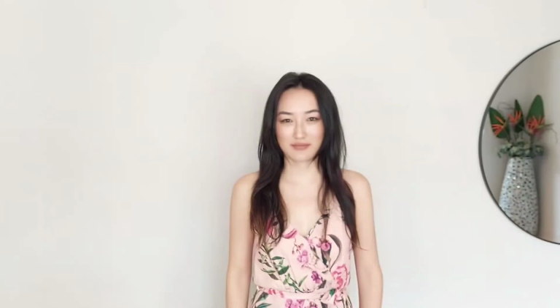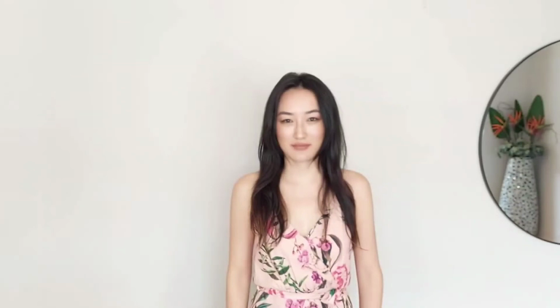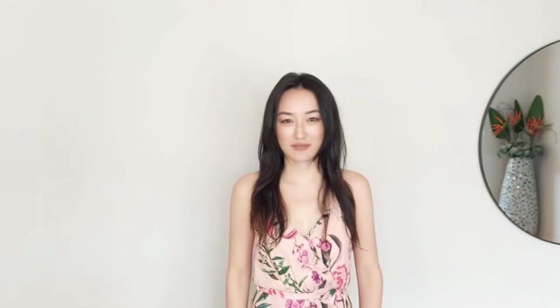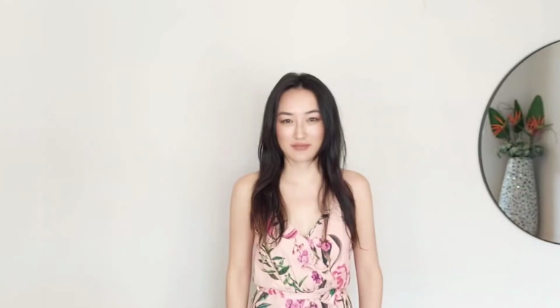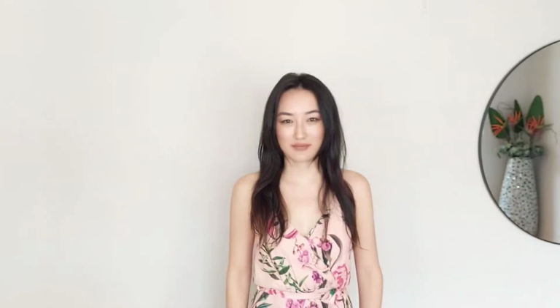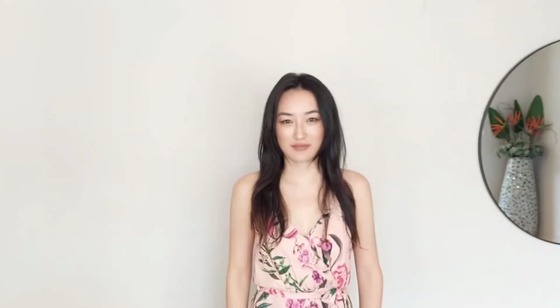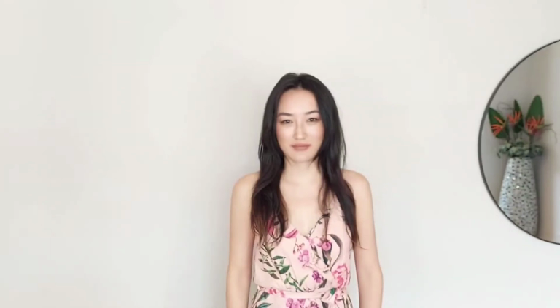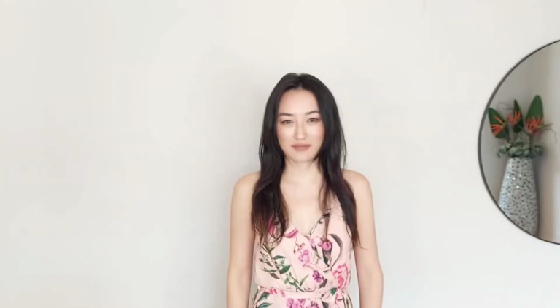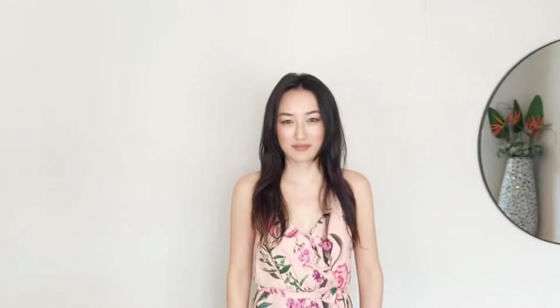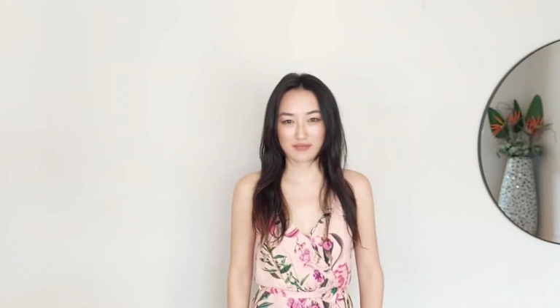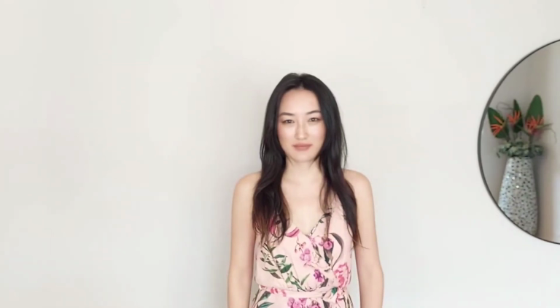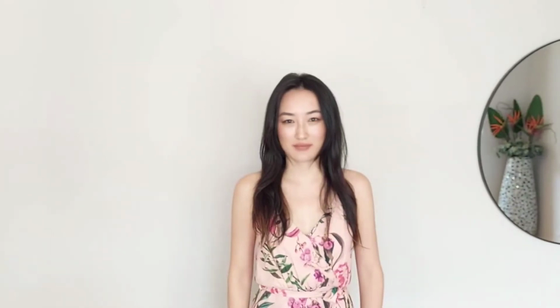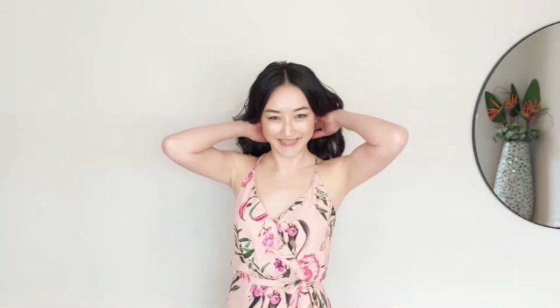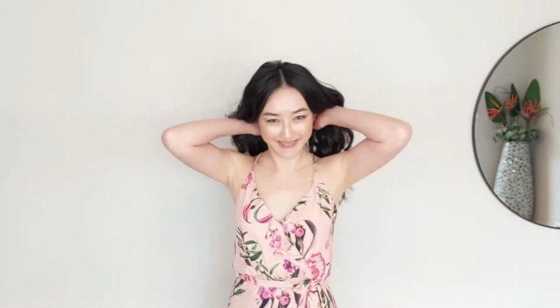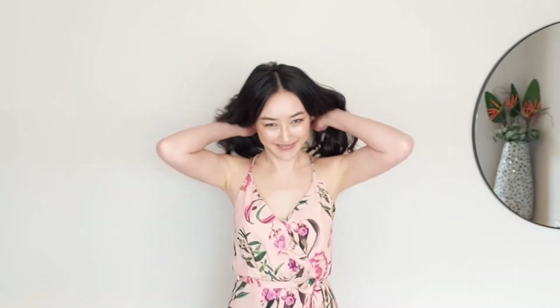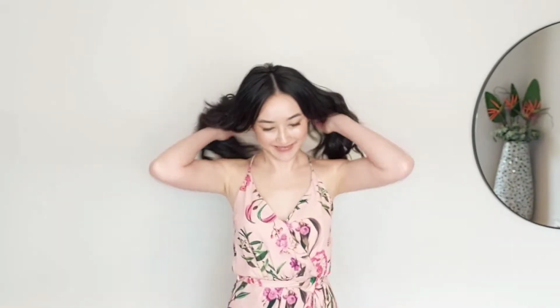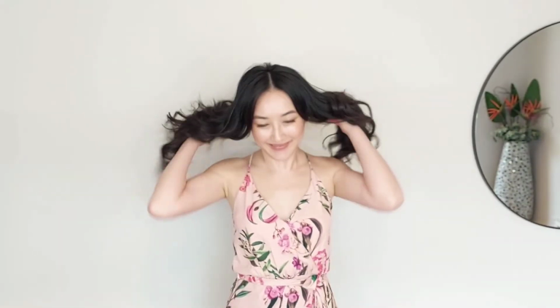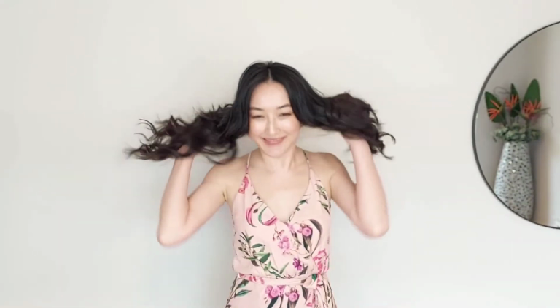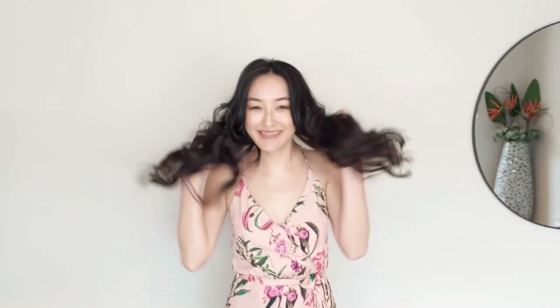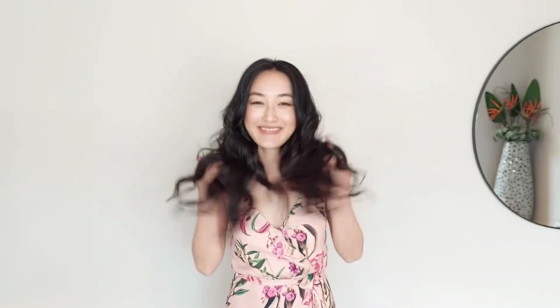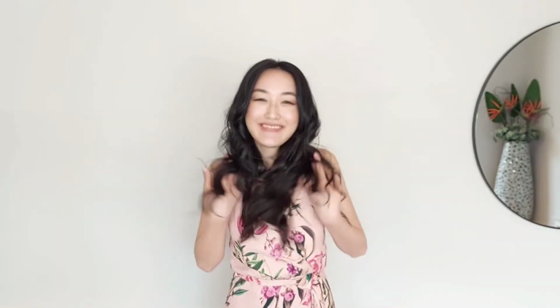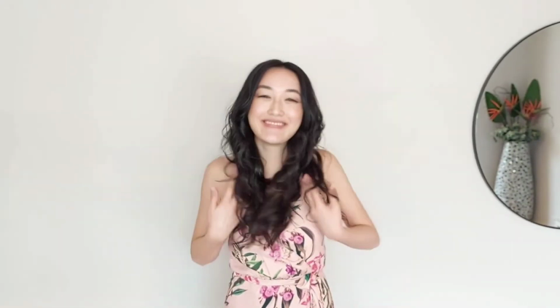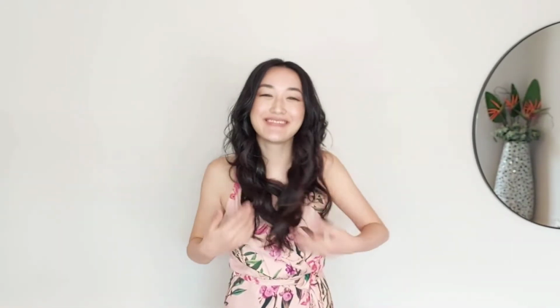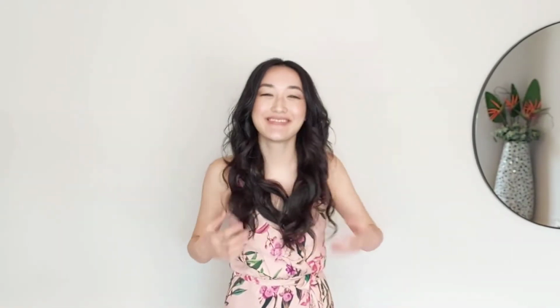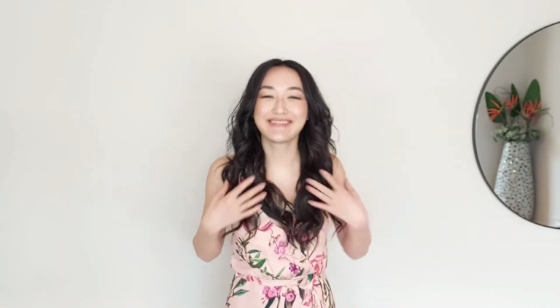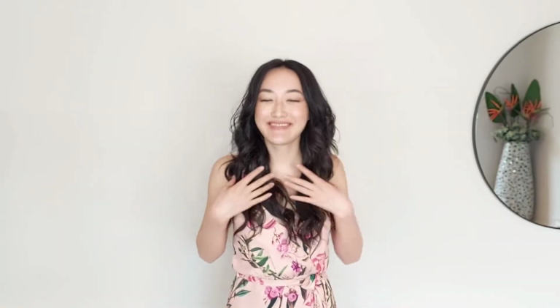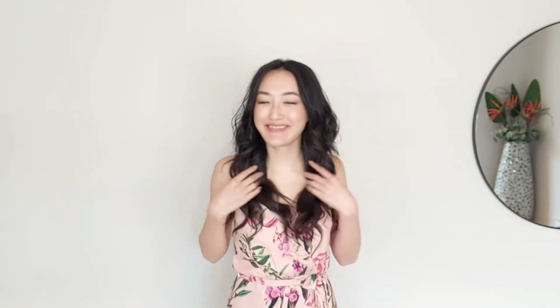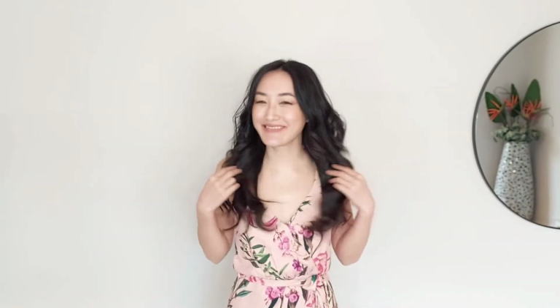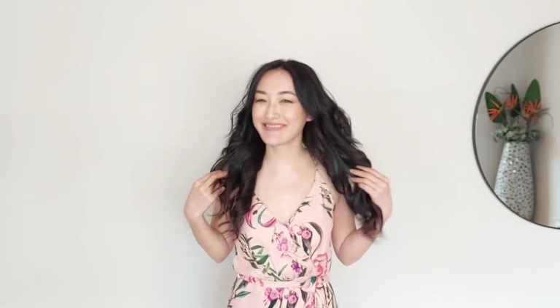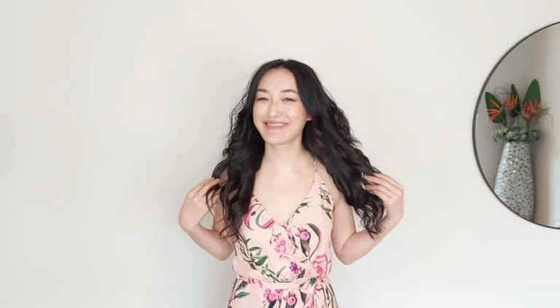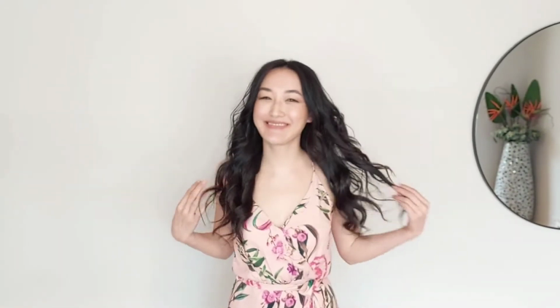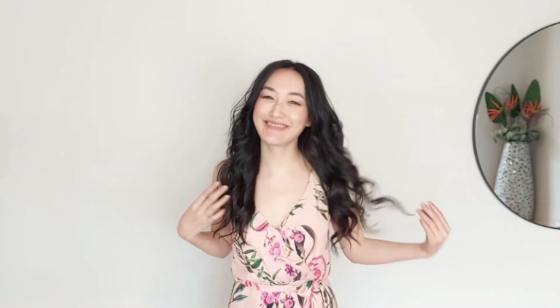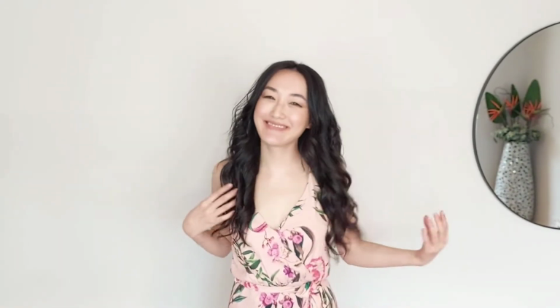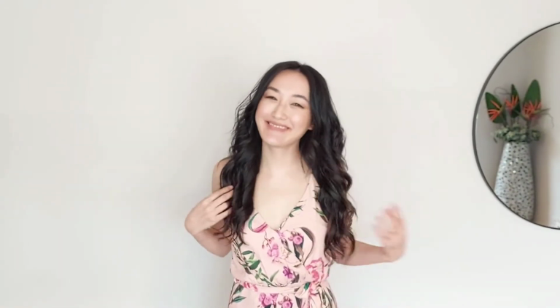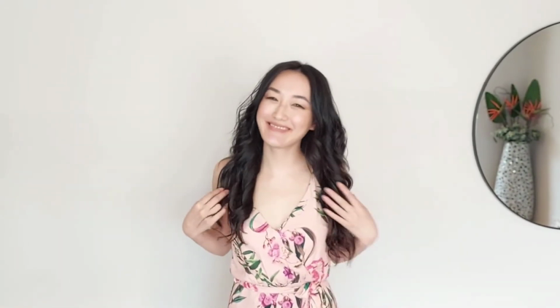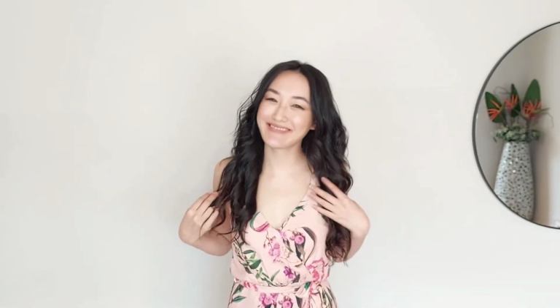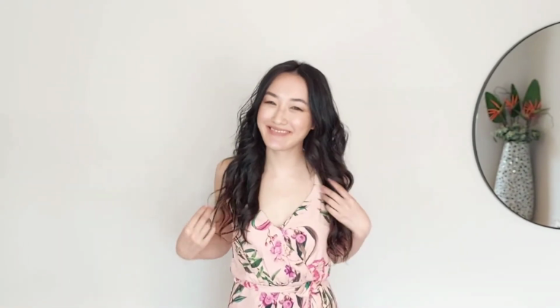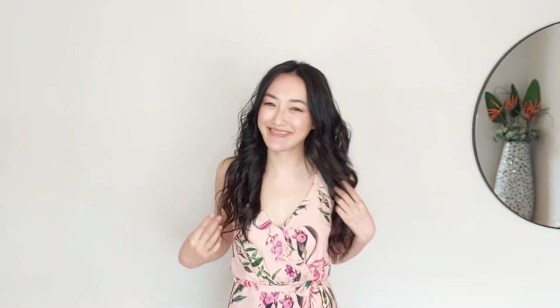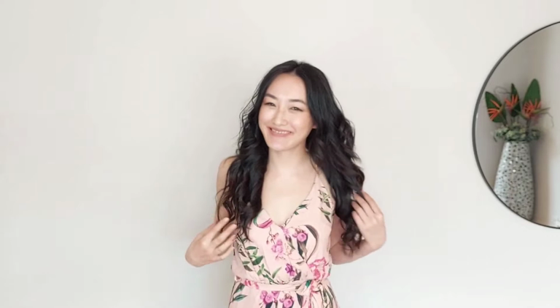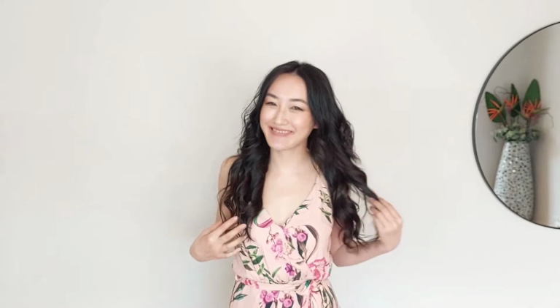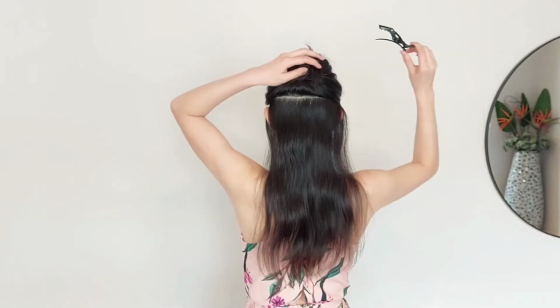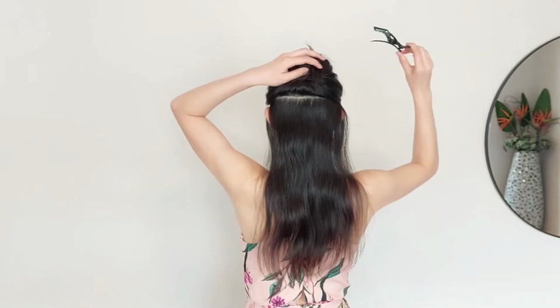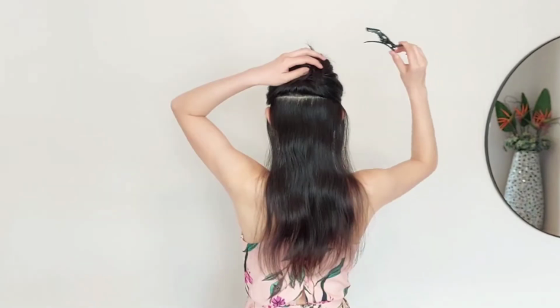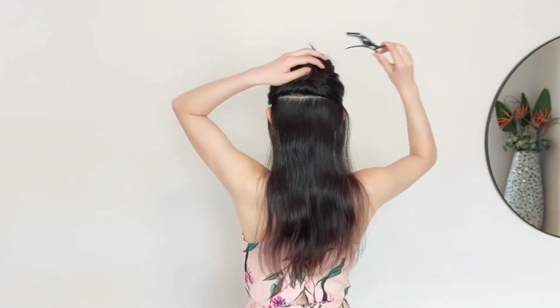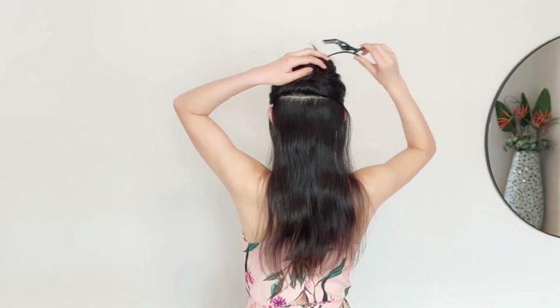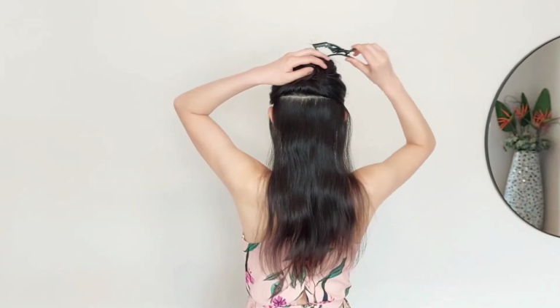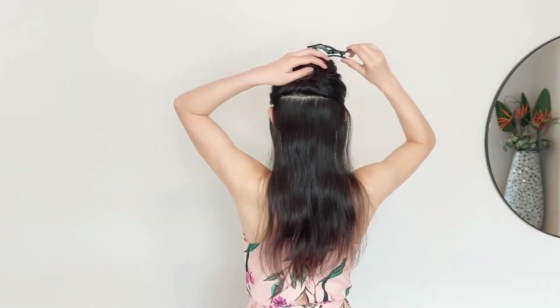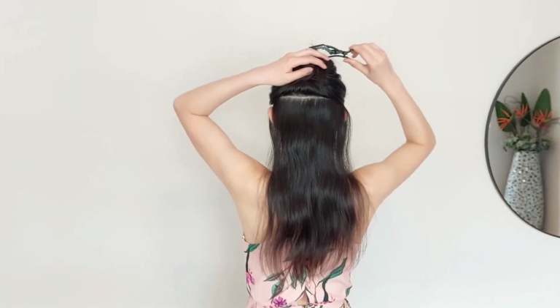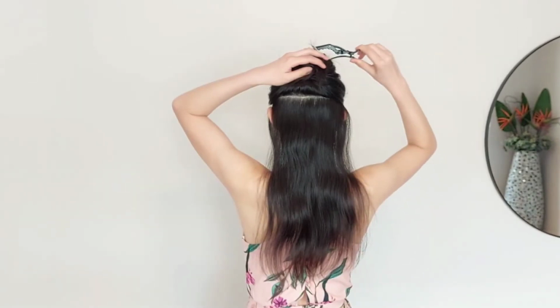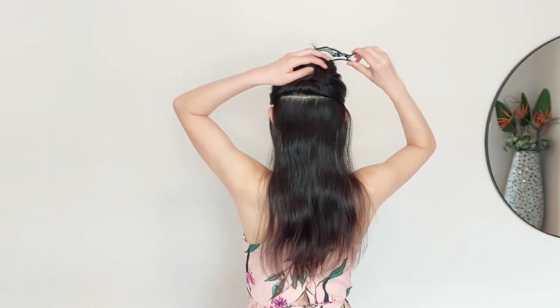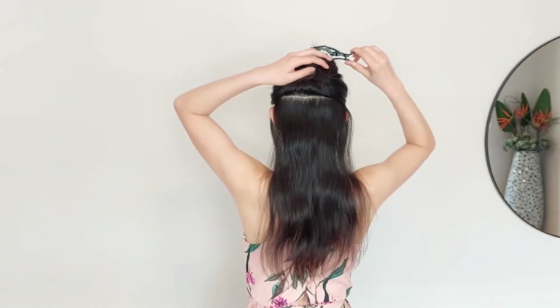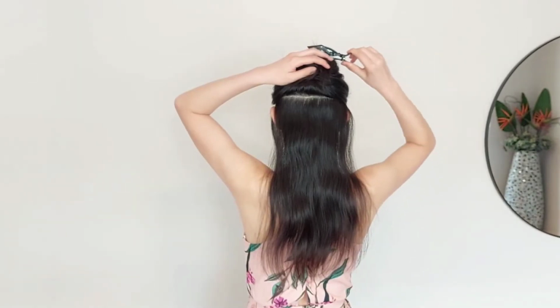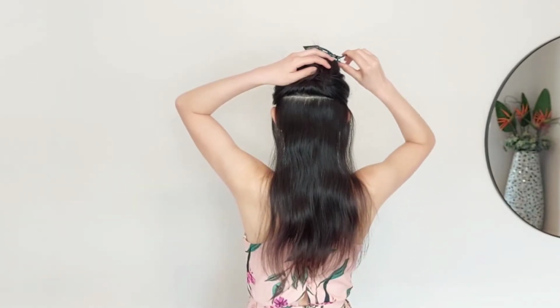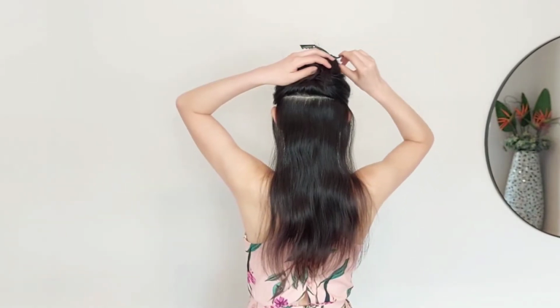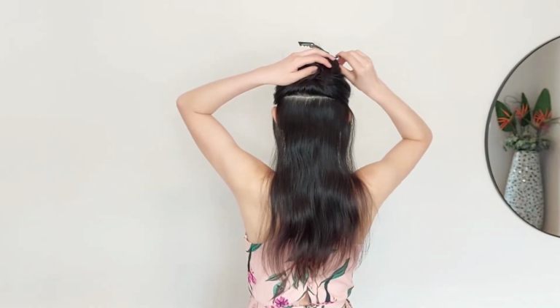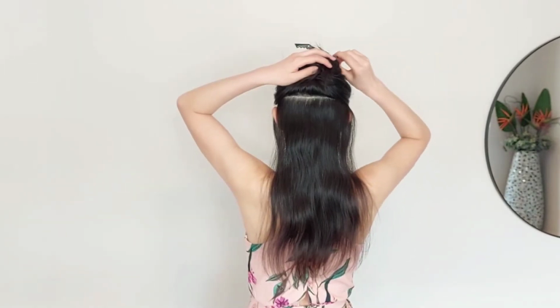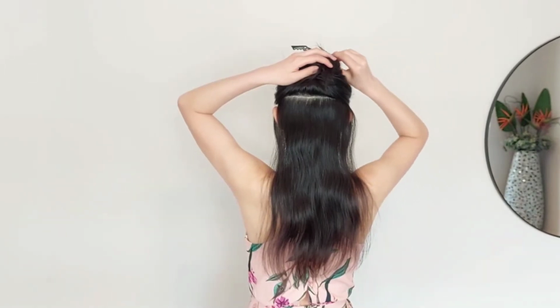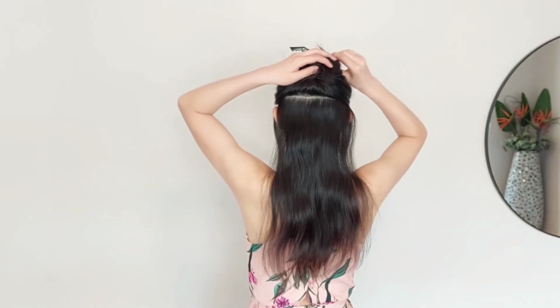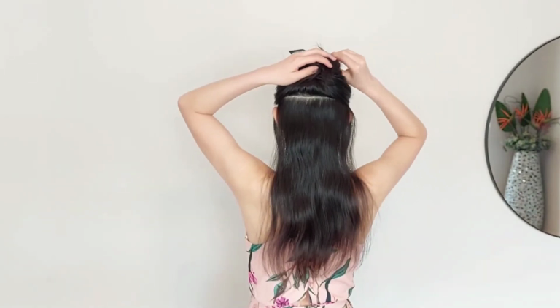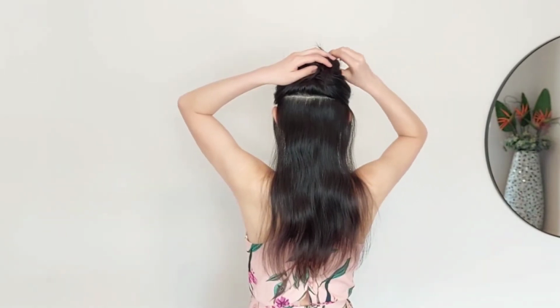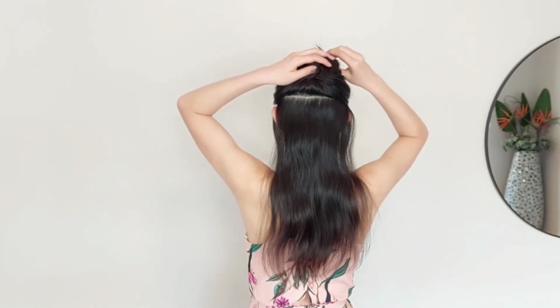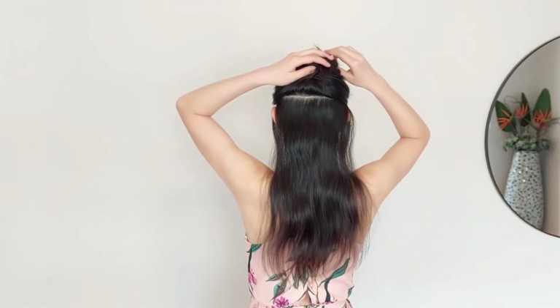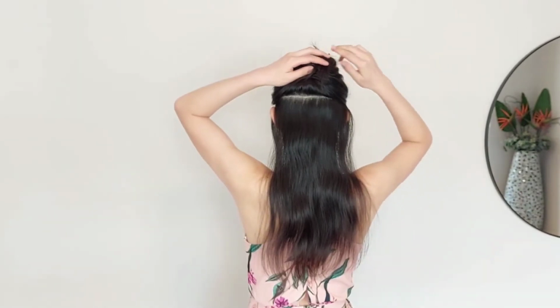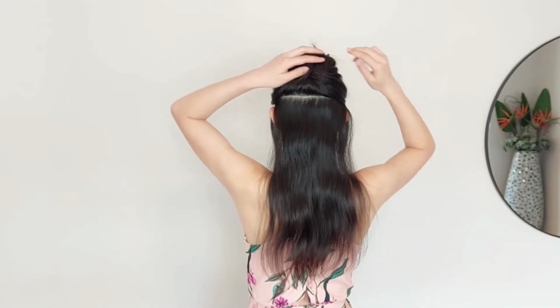In this video, you'll learn how to use Hela's One Piece Volumizer. Secure the top section of your hair and clip them away.